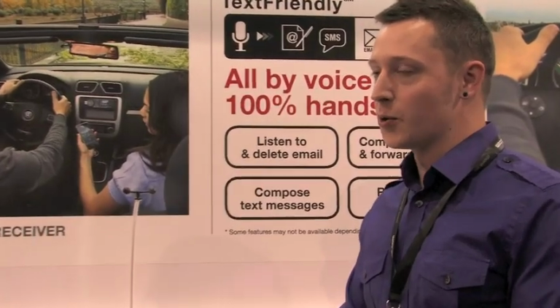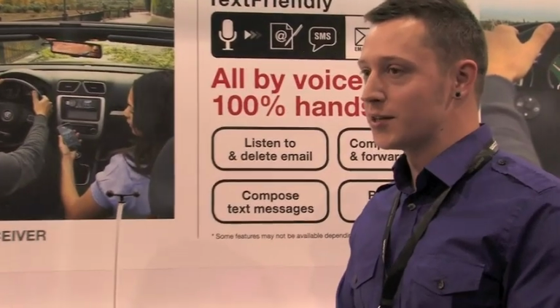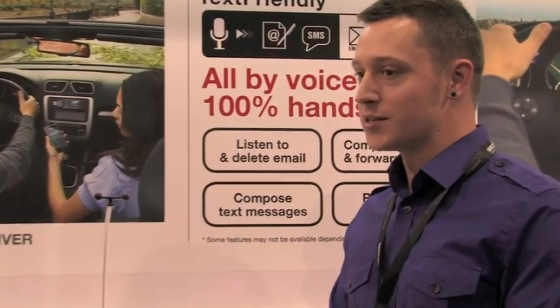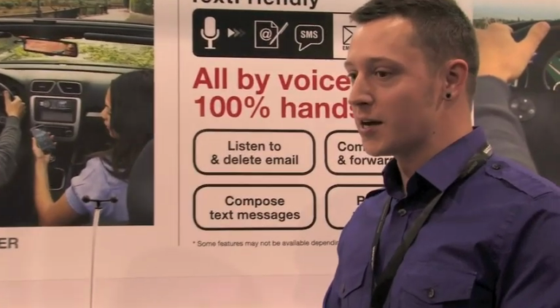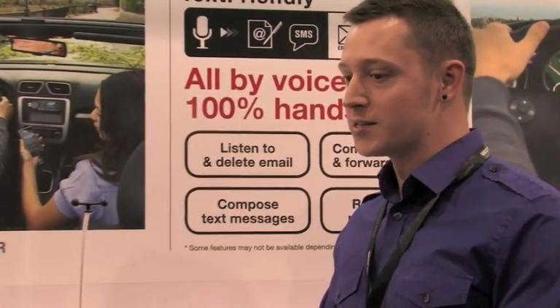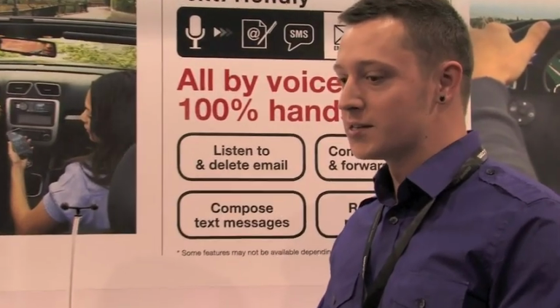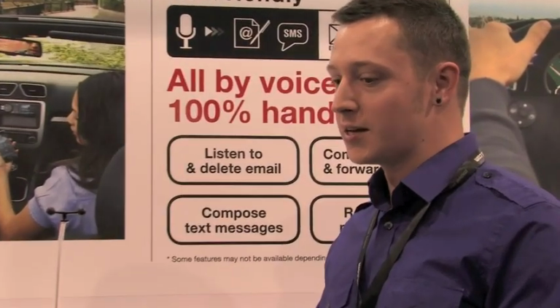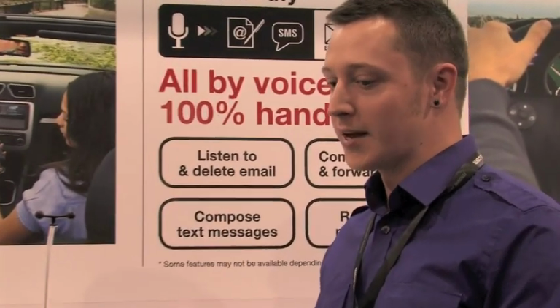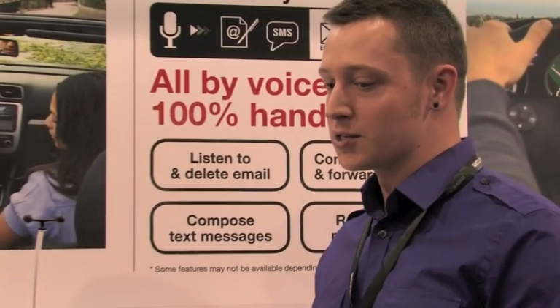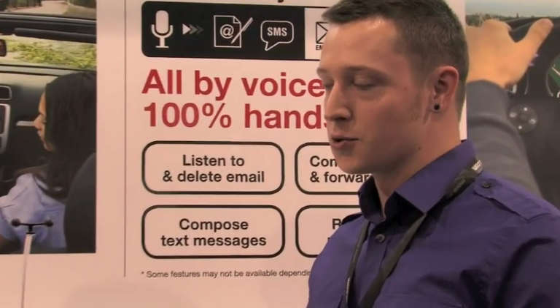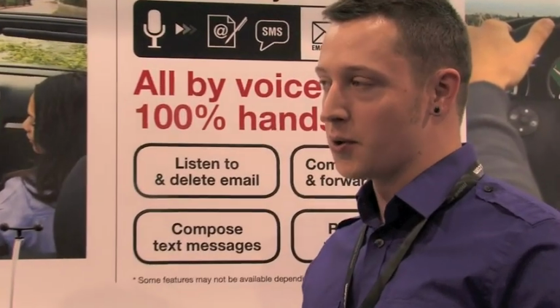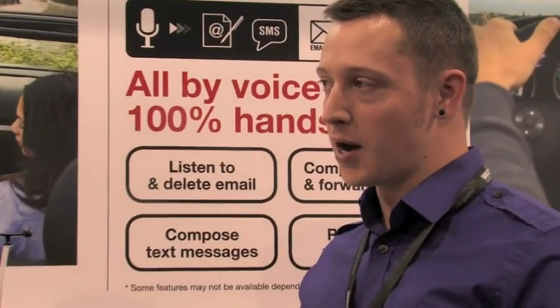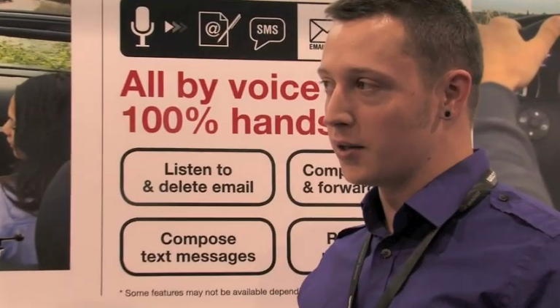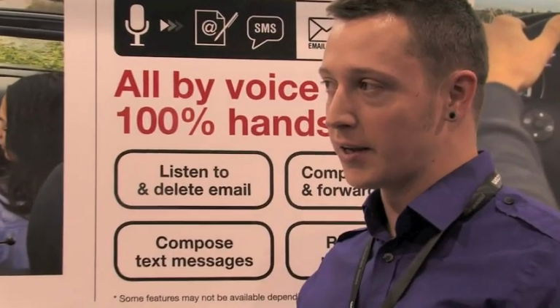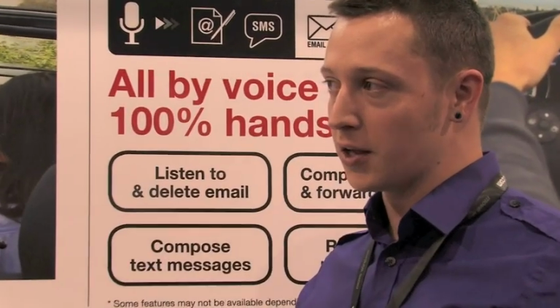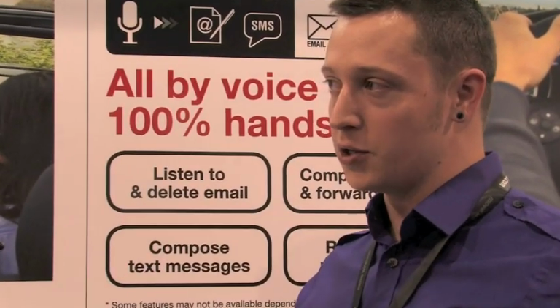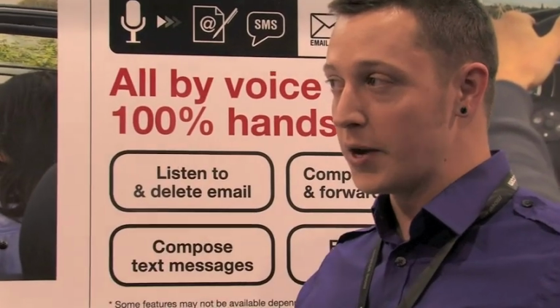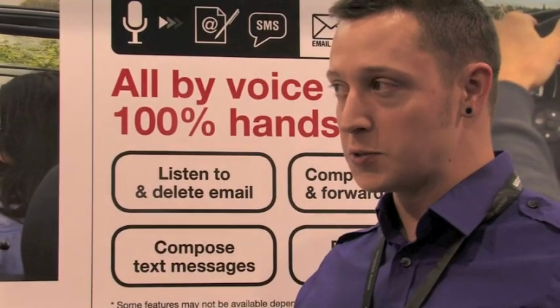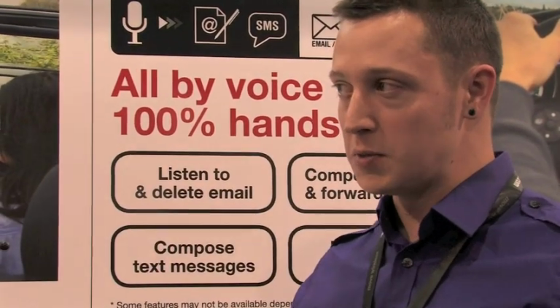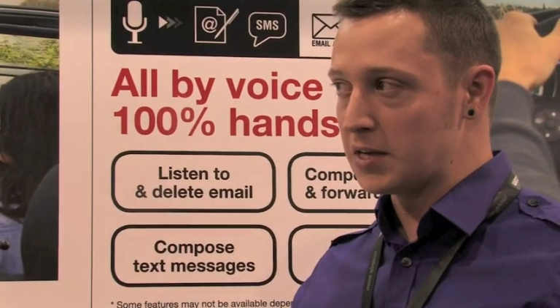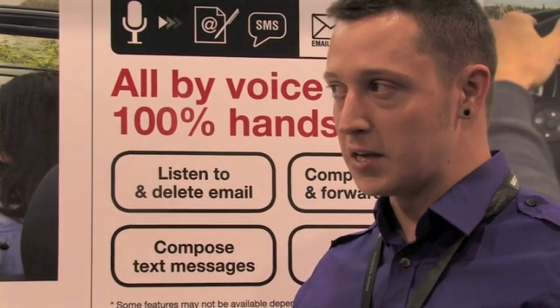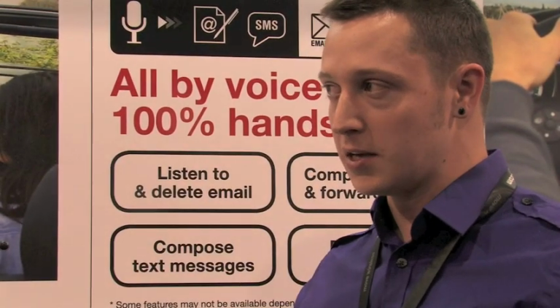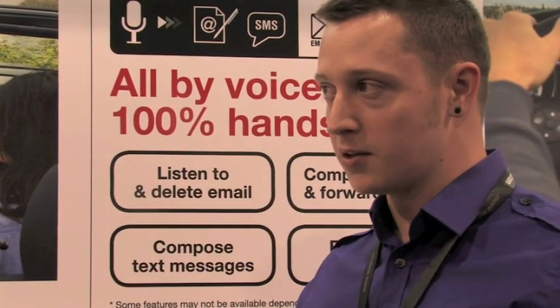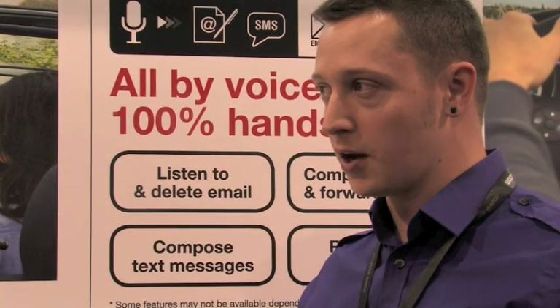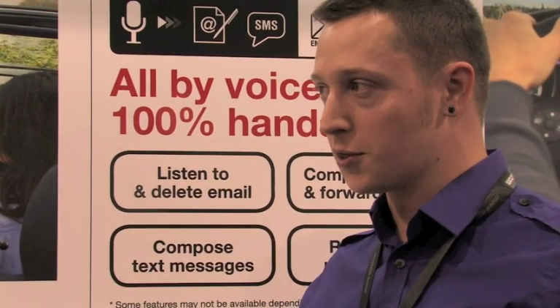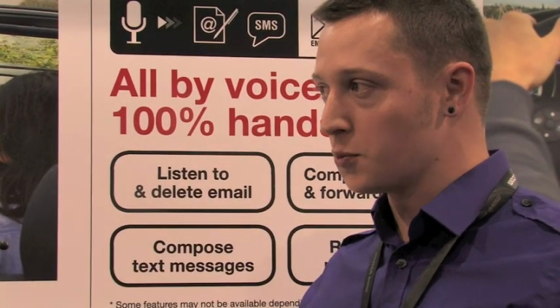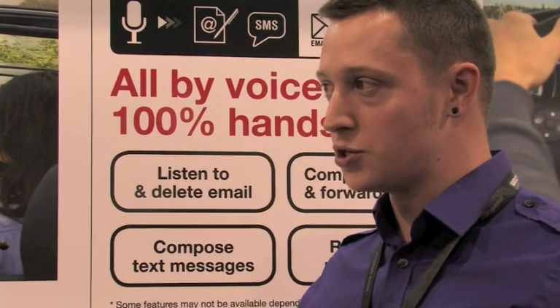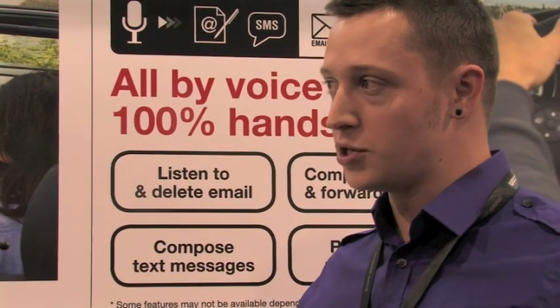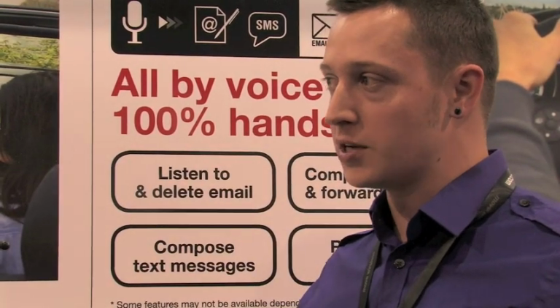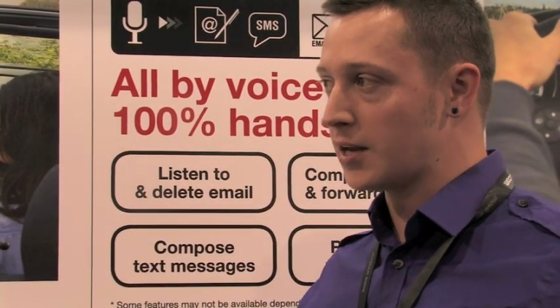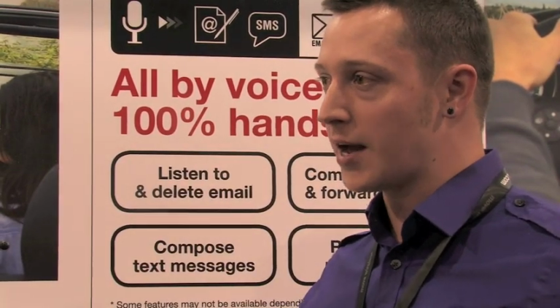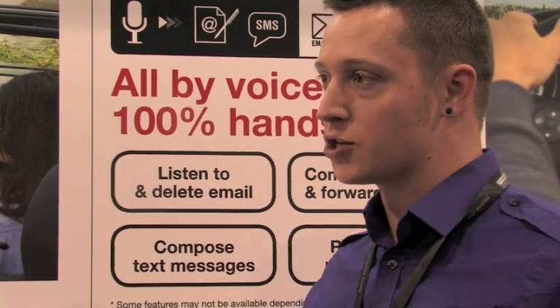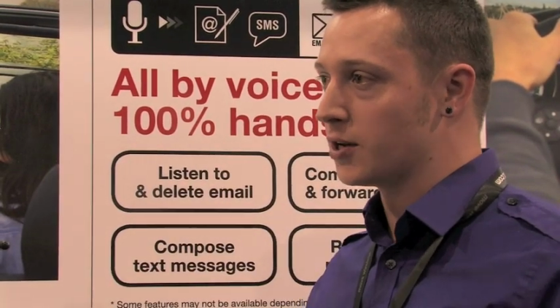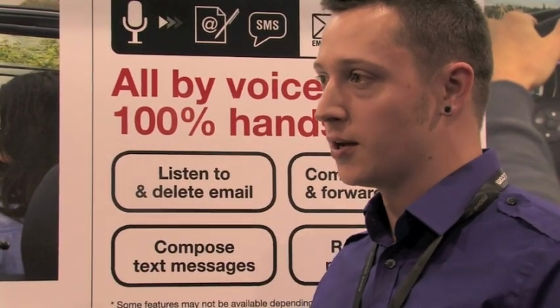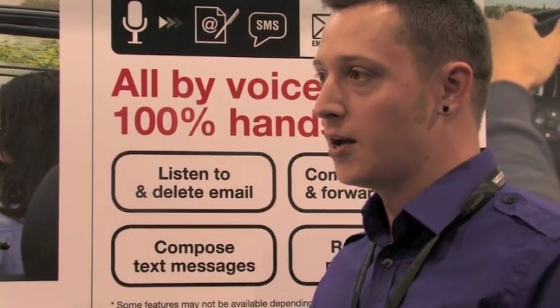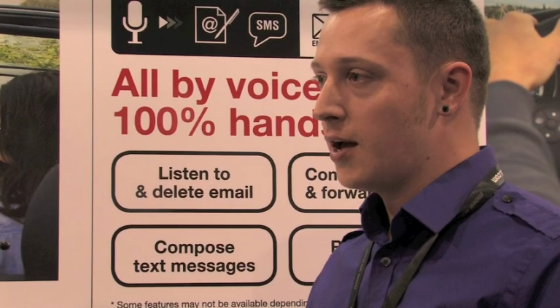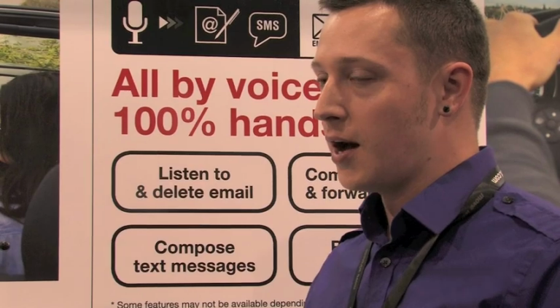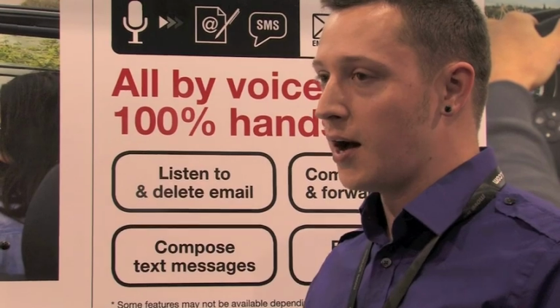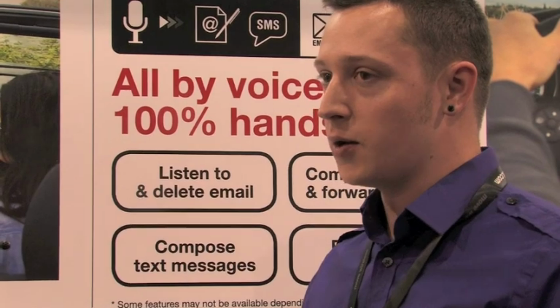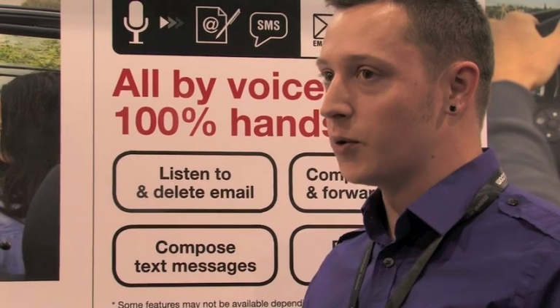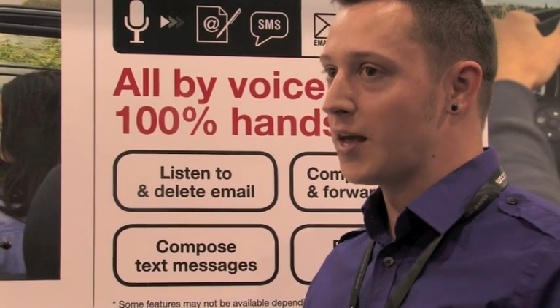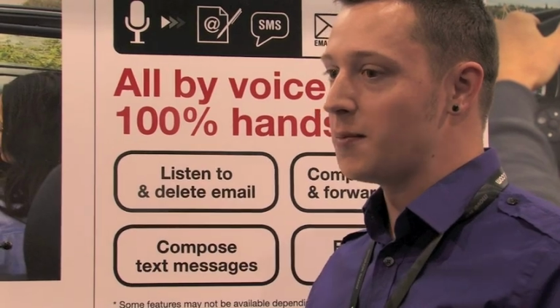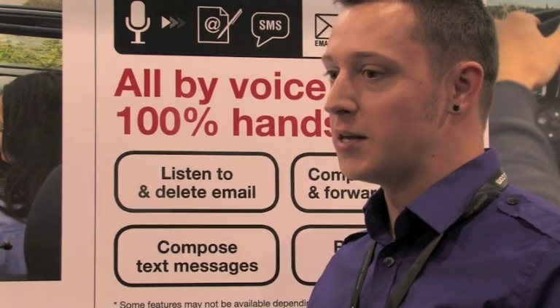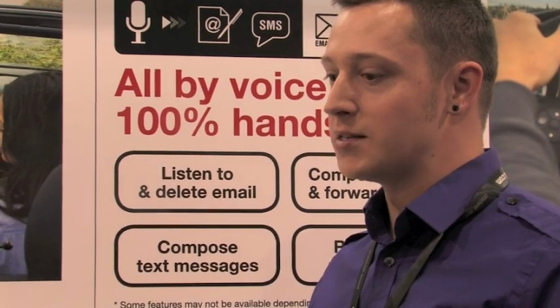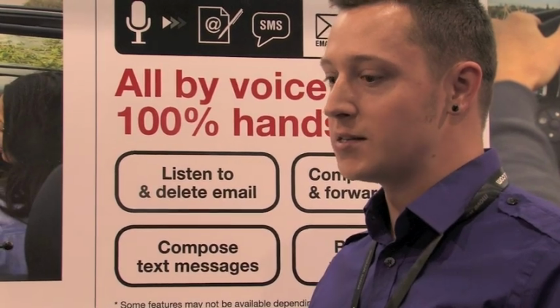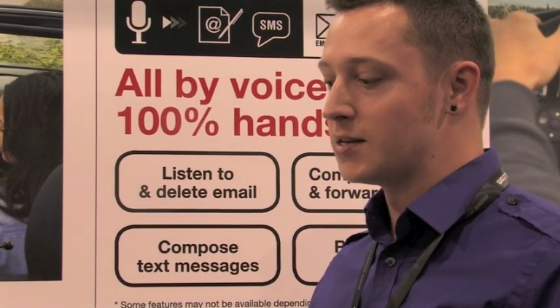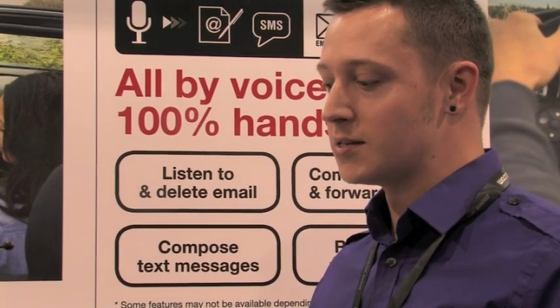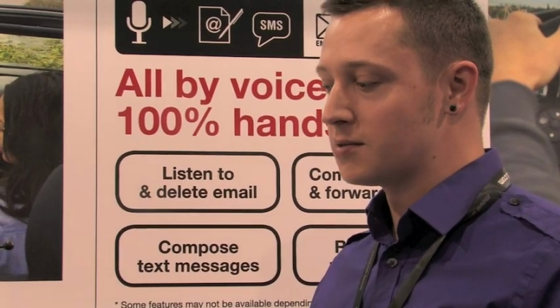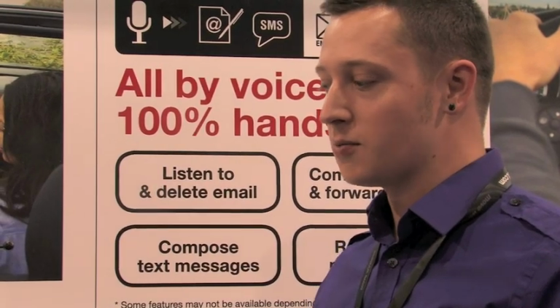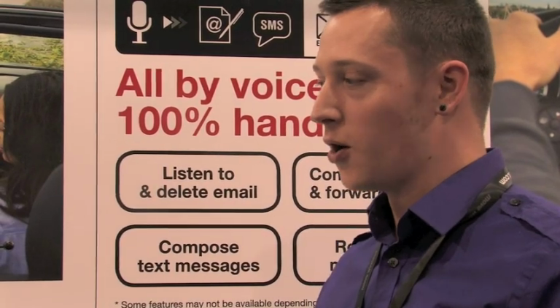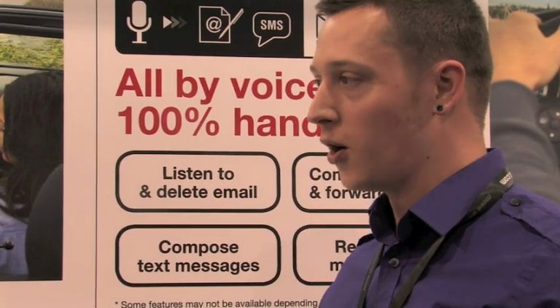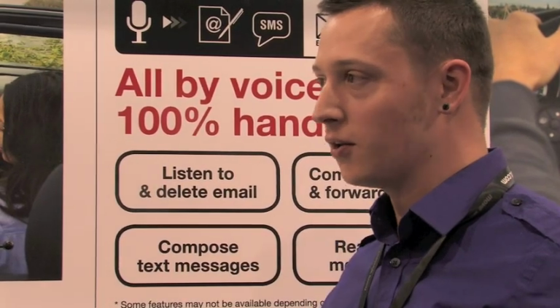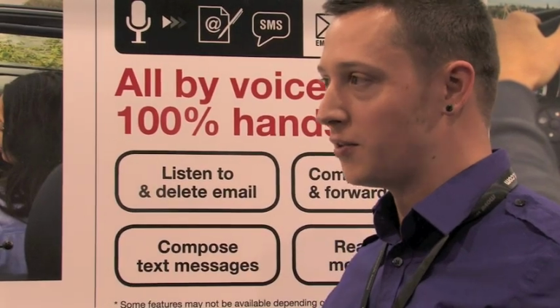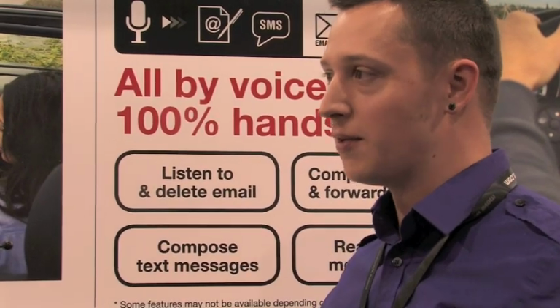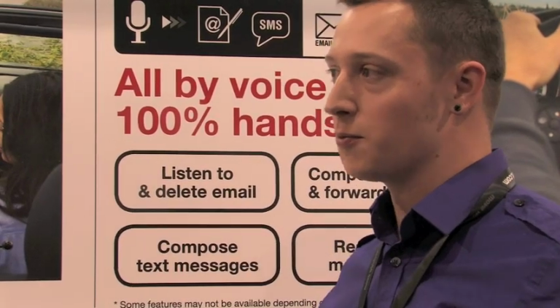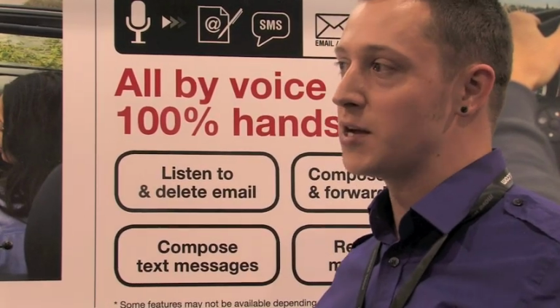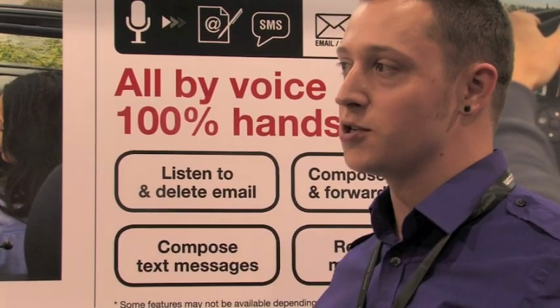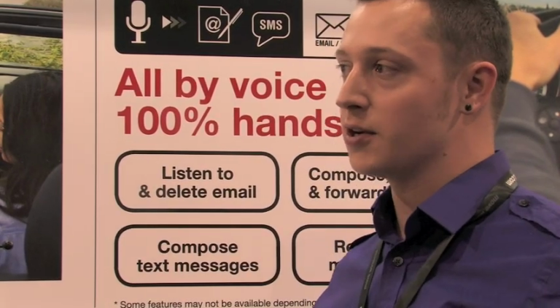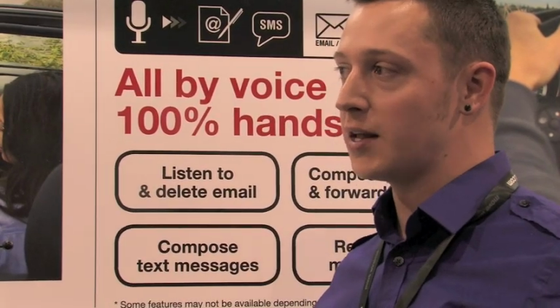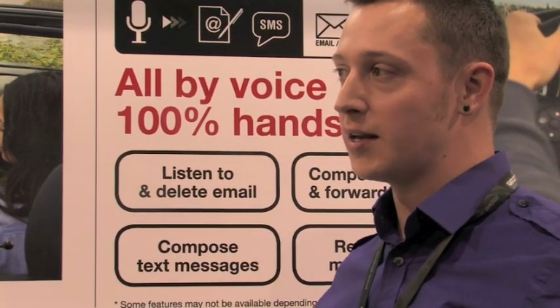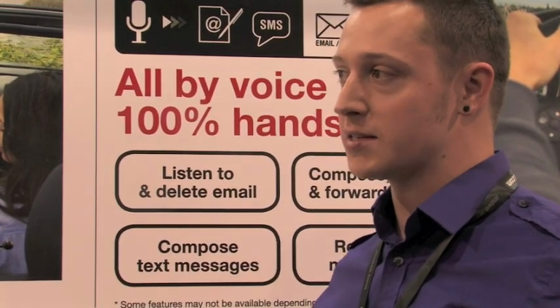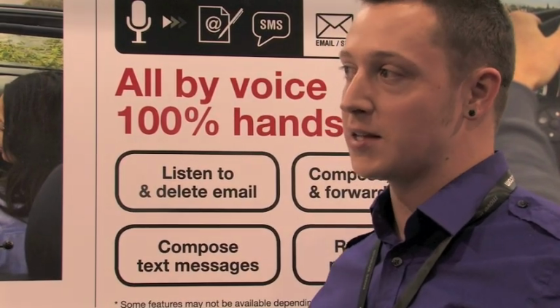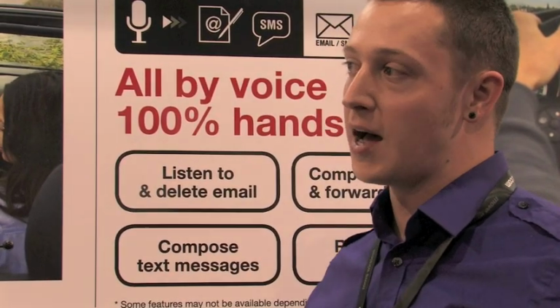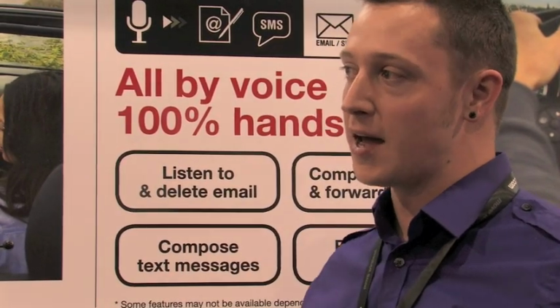This connects to a USB key with a 3G connection, which means all of the information you're getting is live.